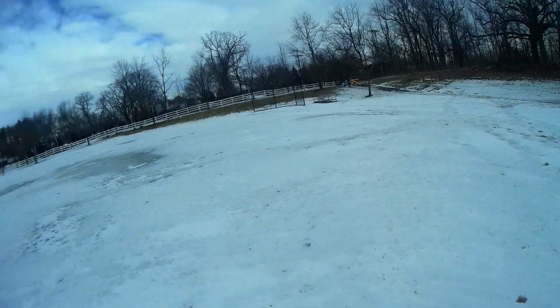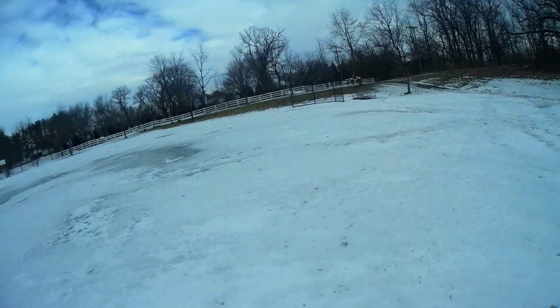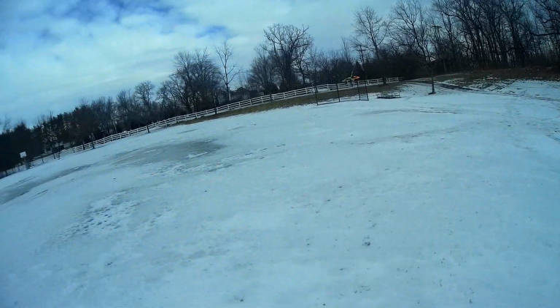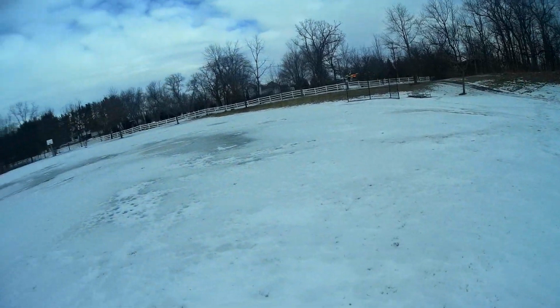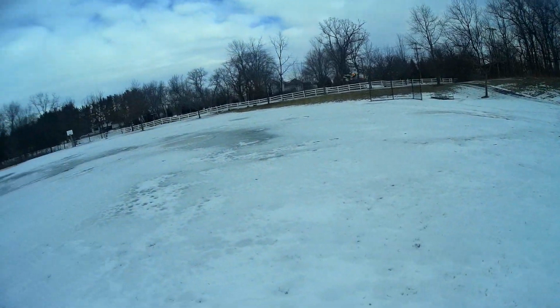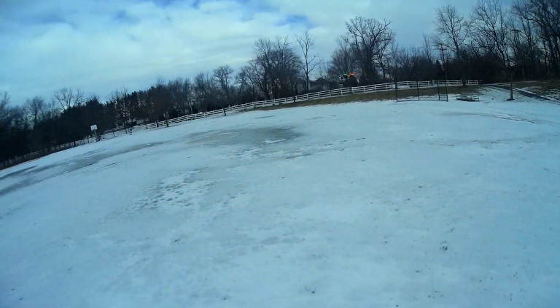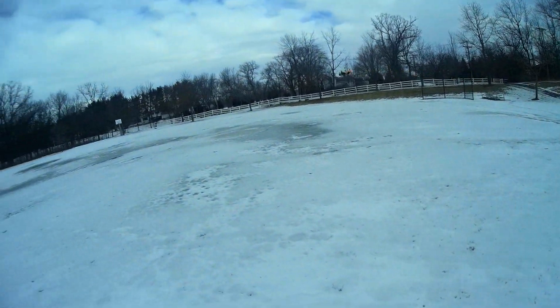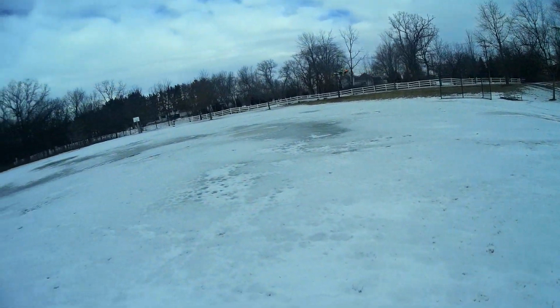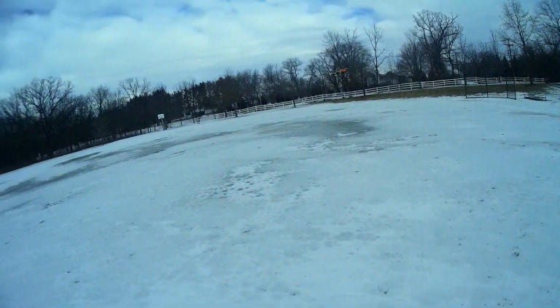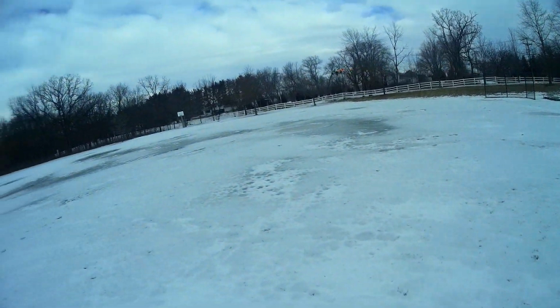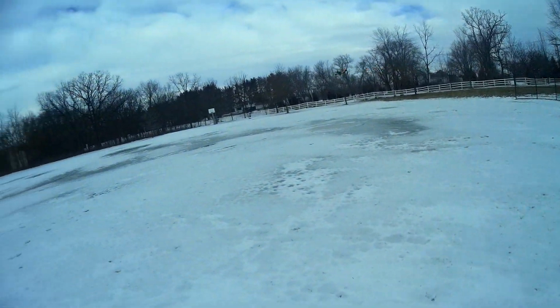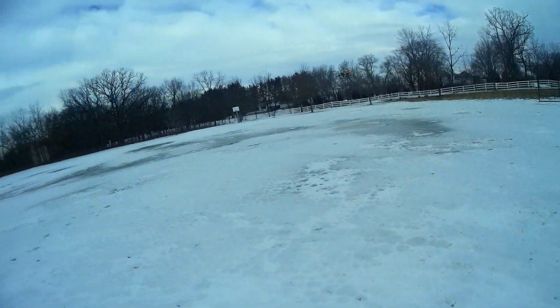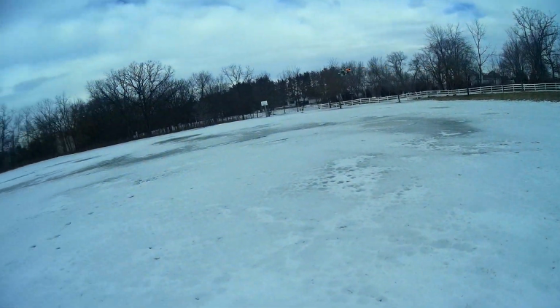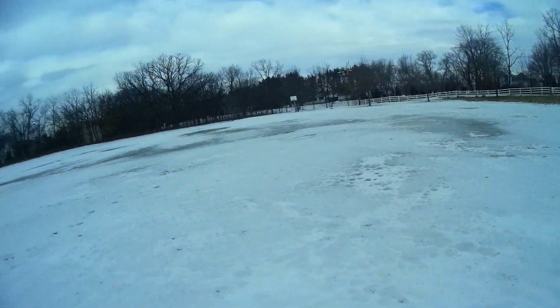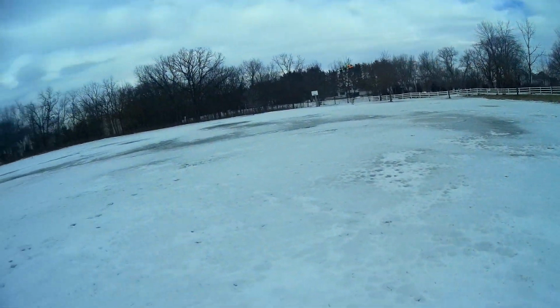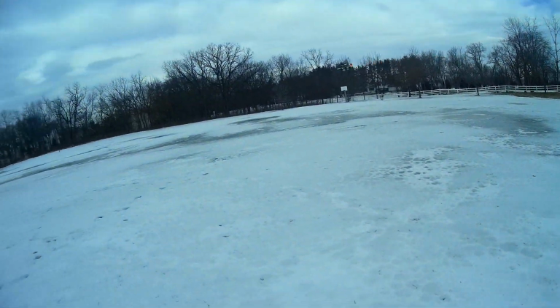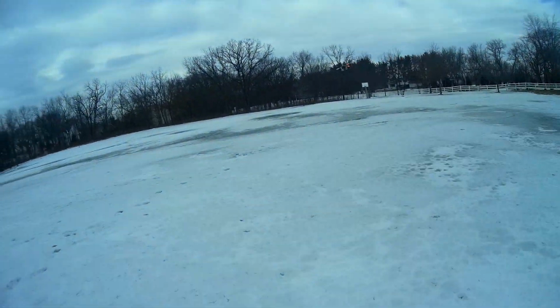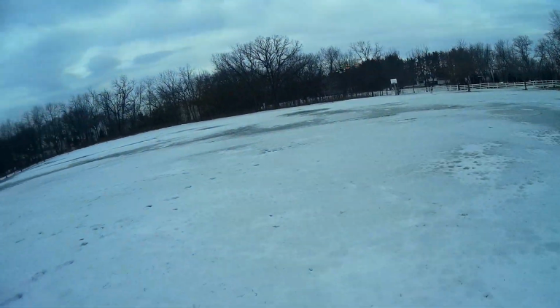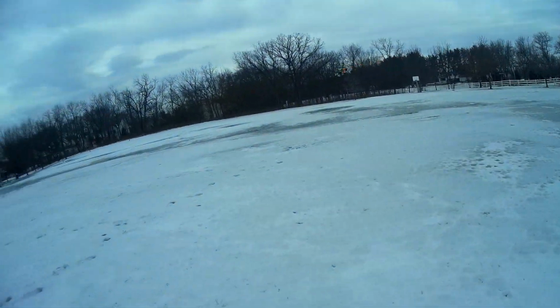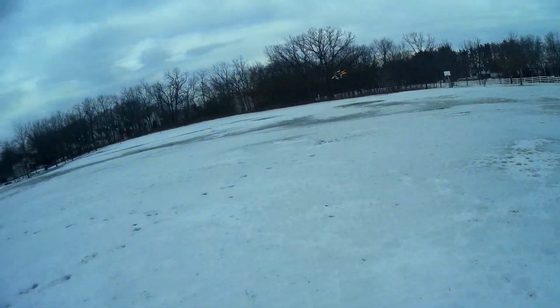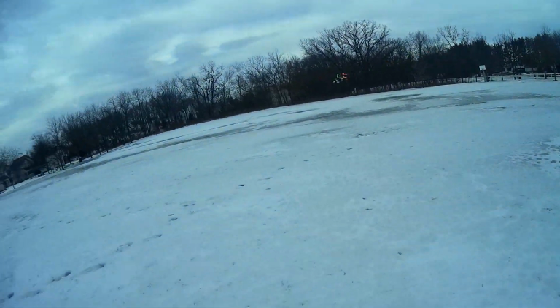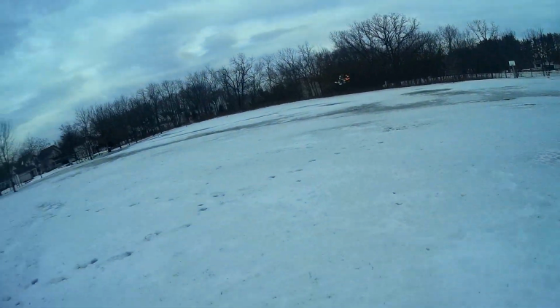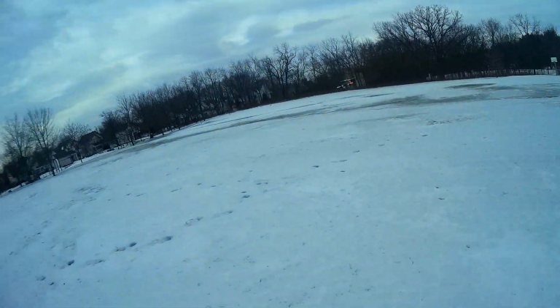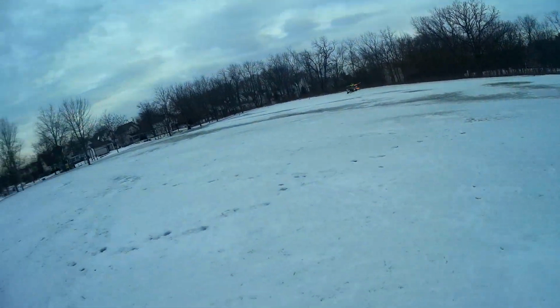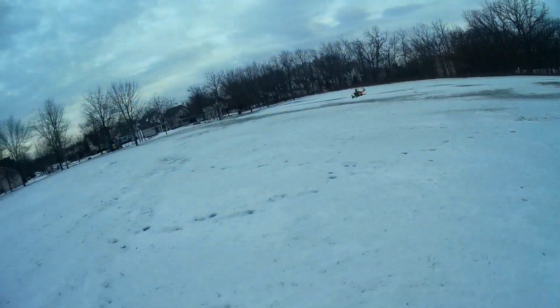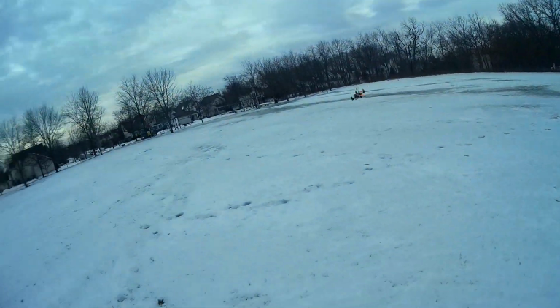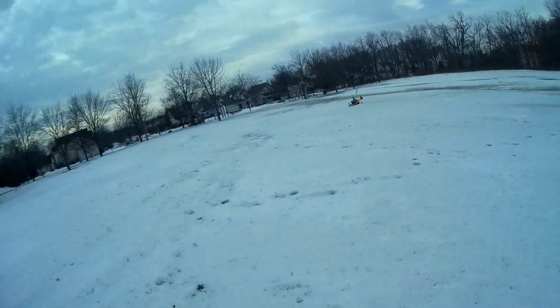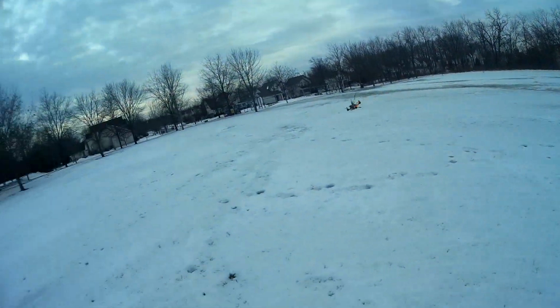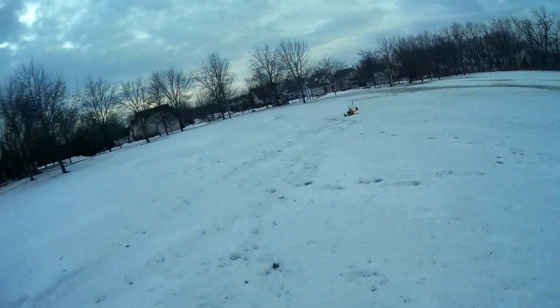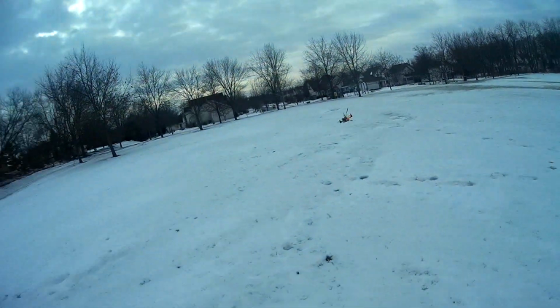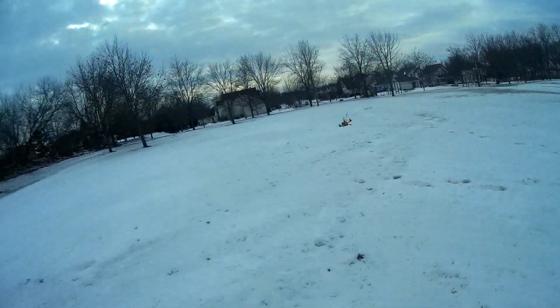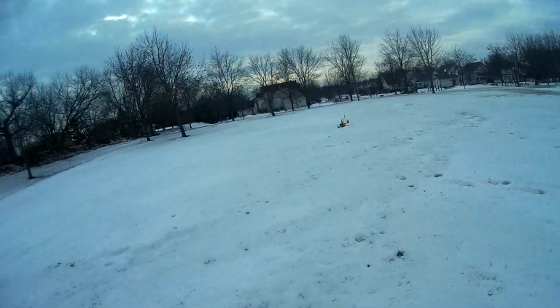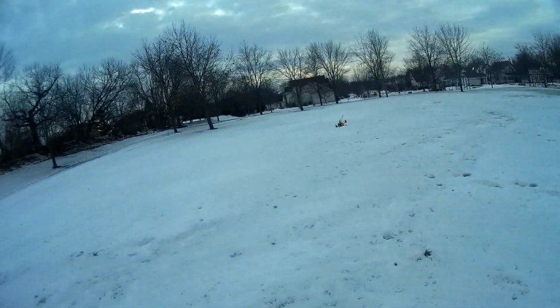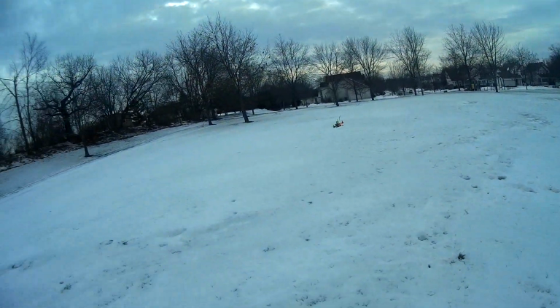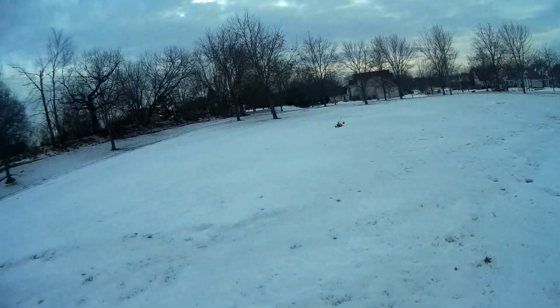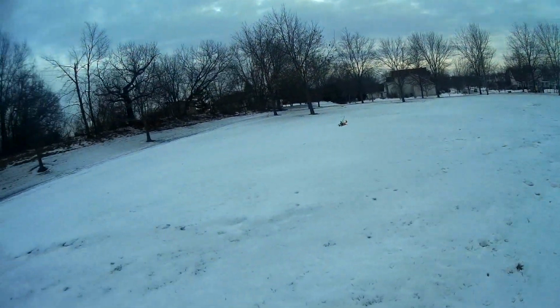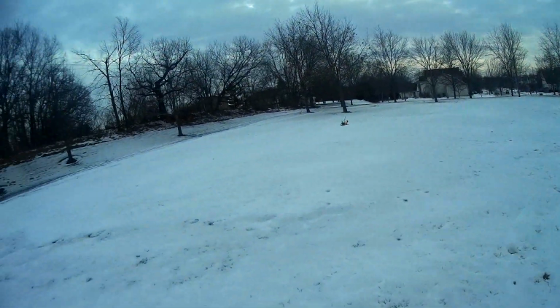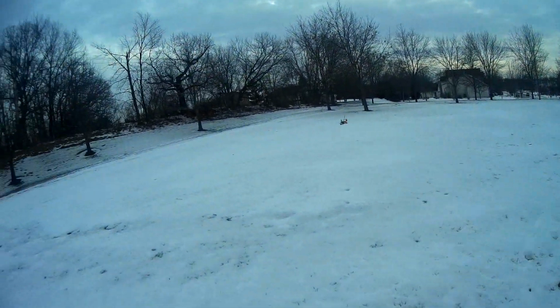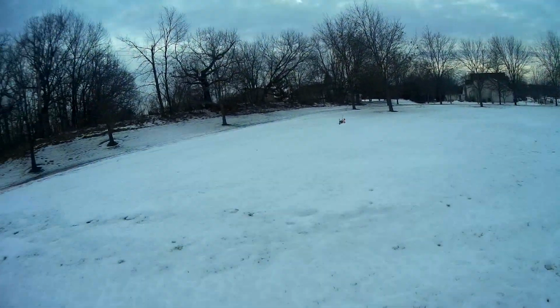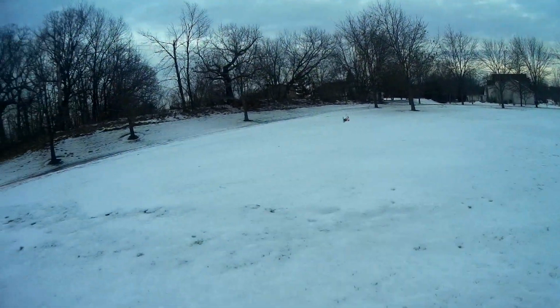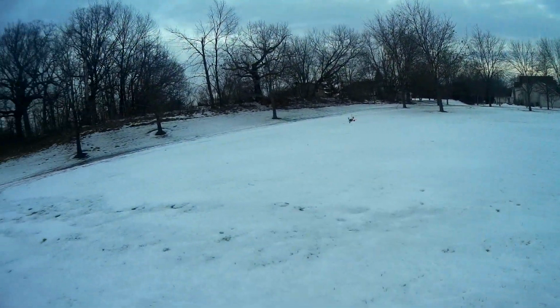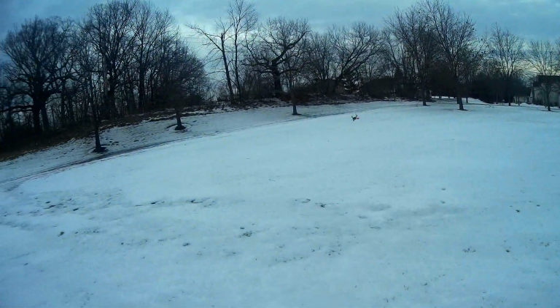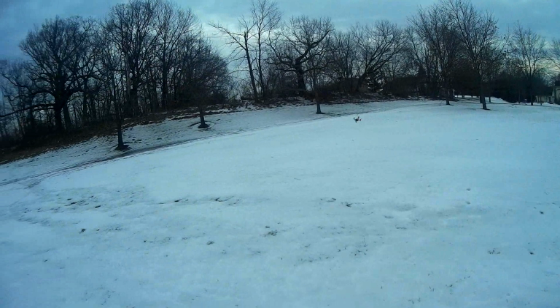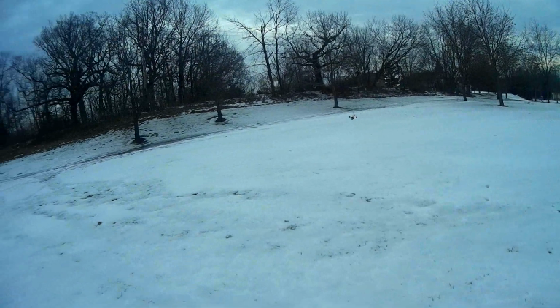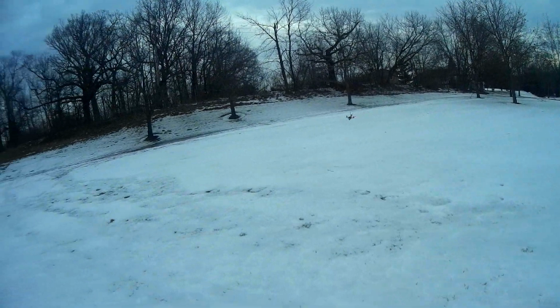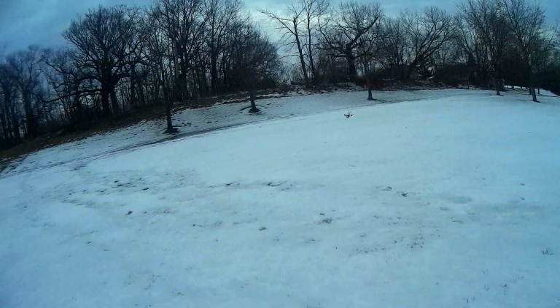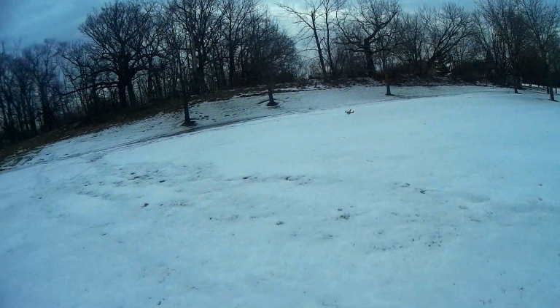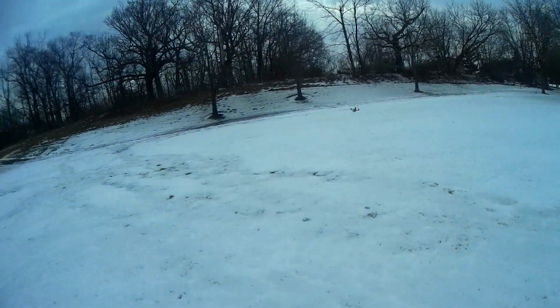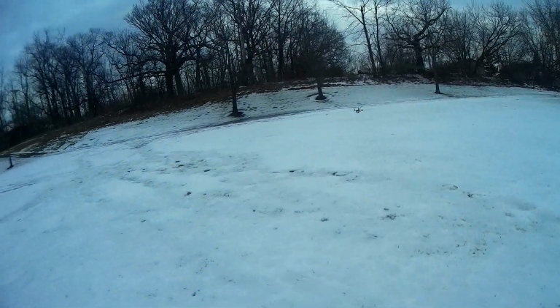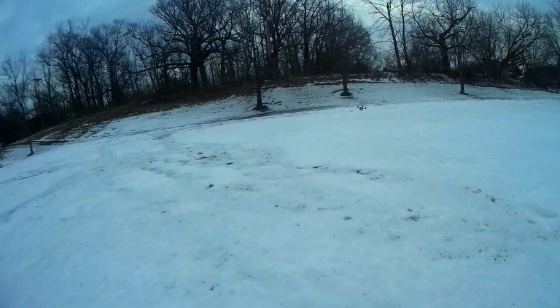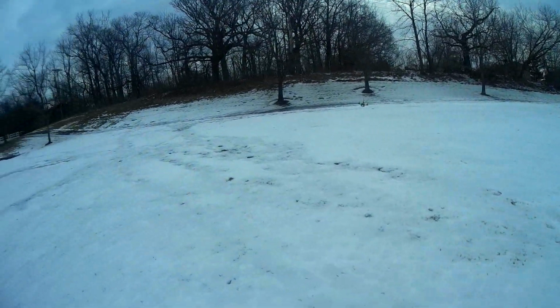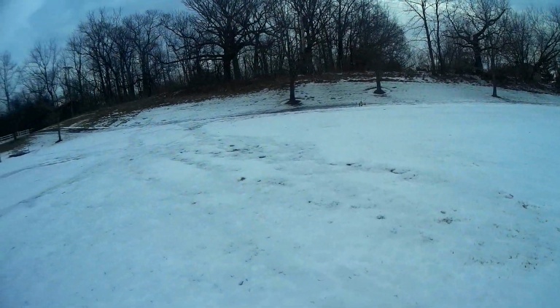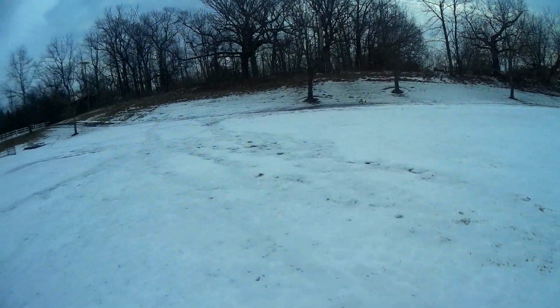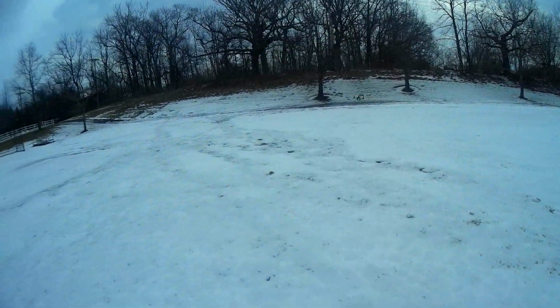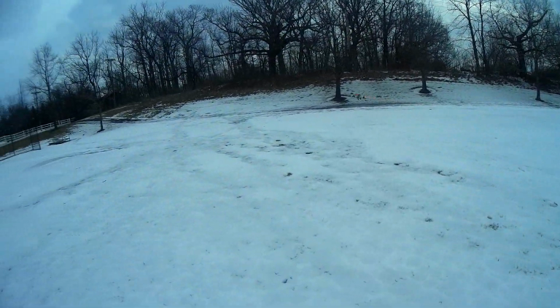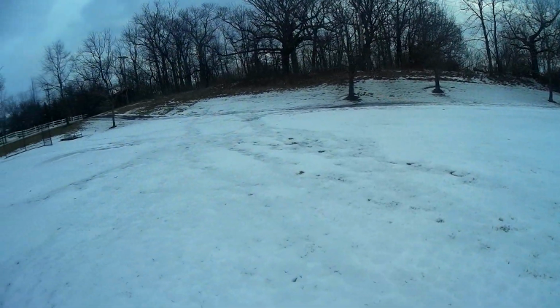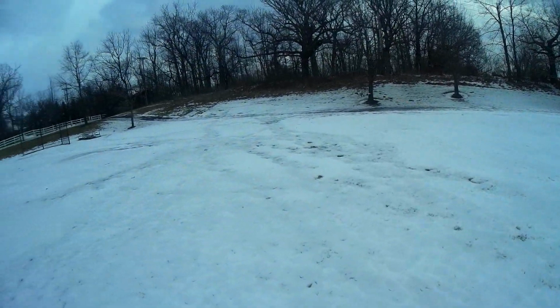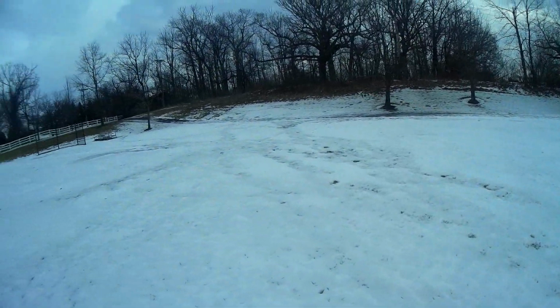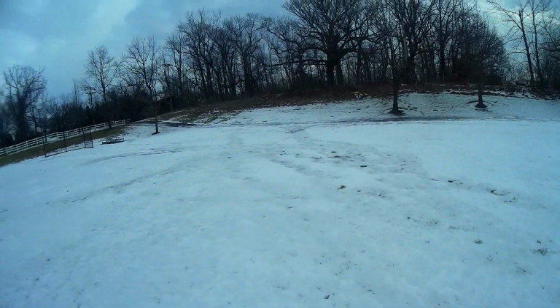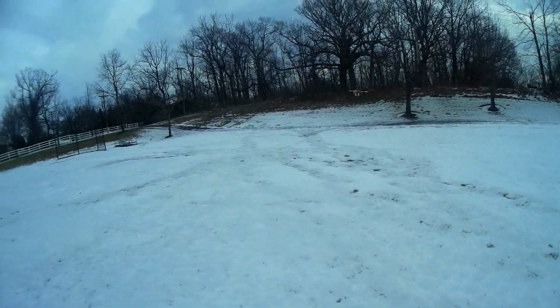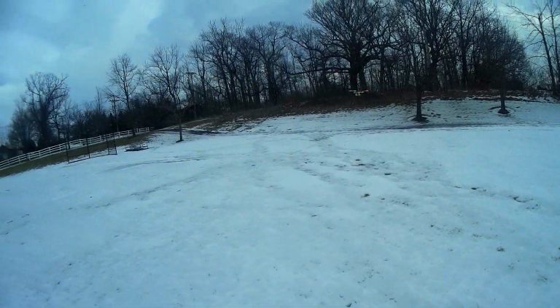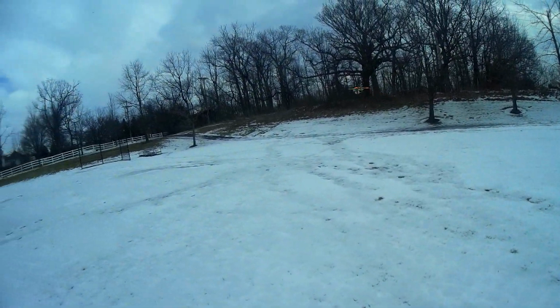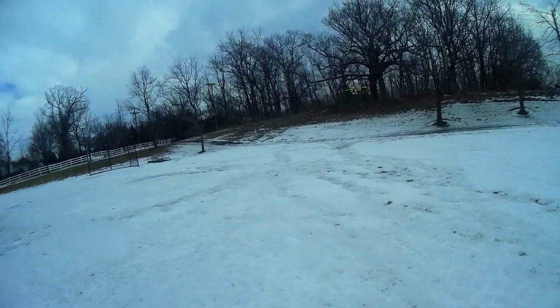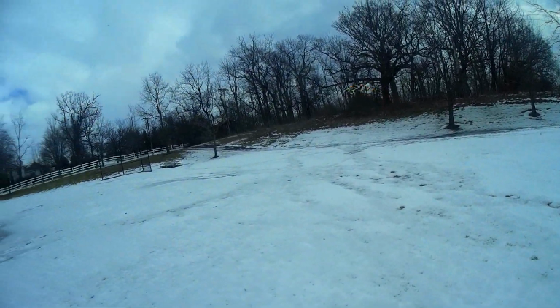First time out flying. First time ever using a NAS board.